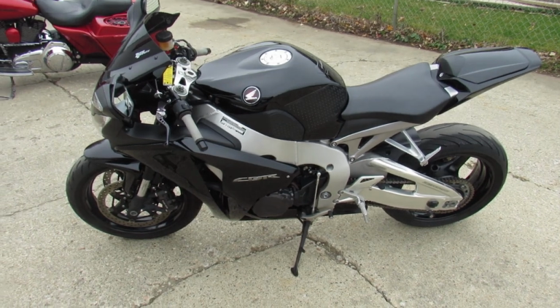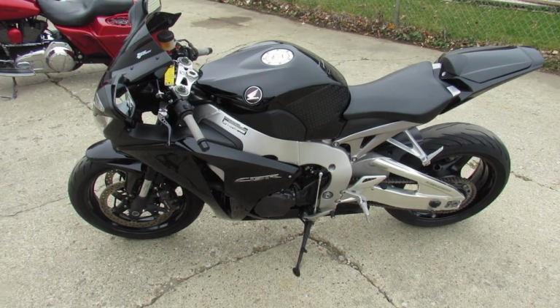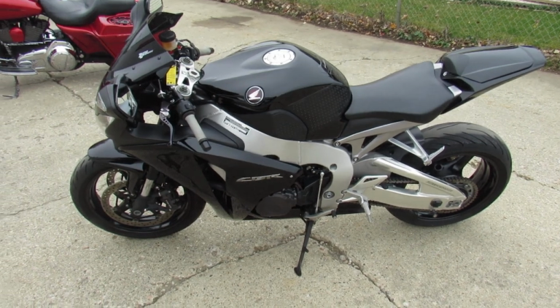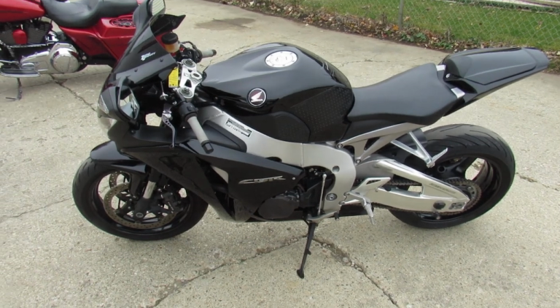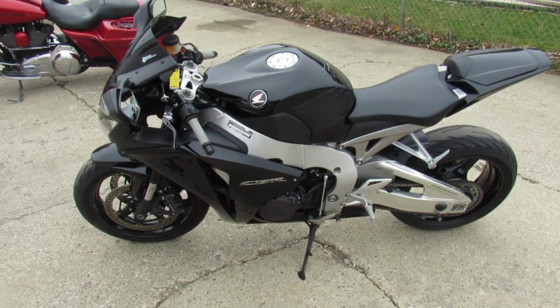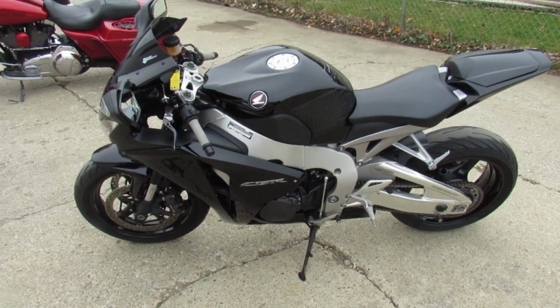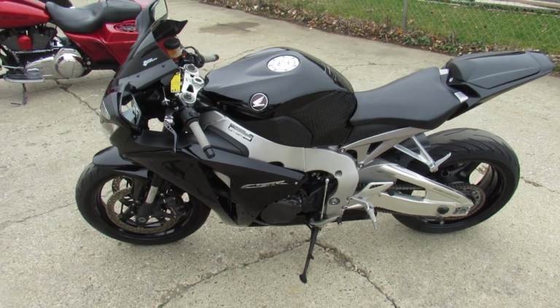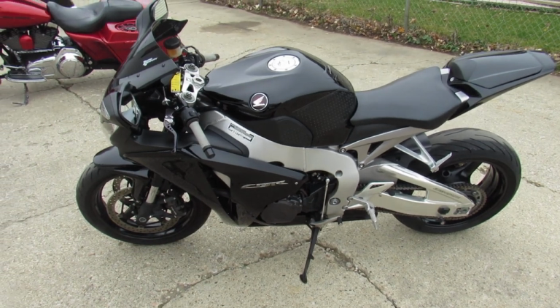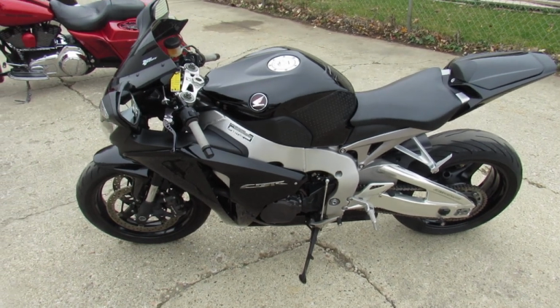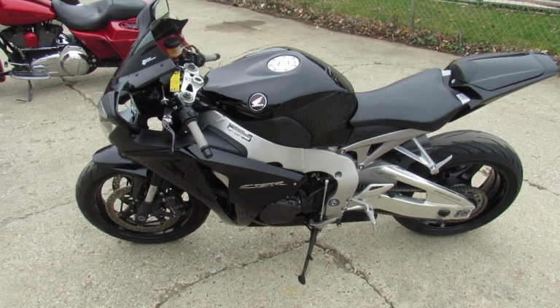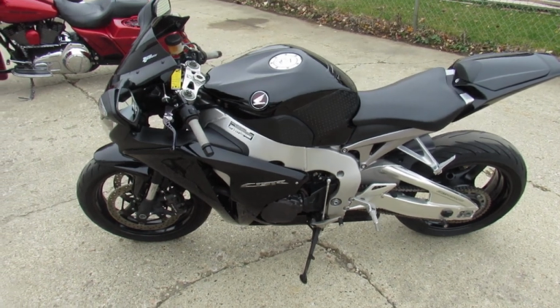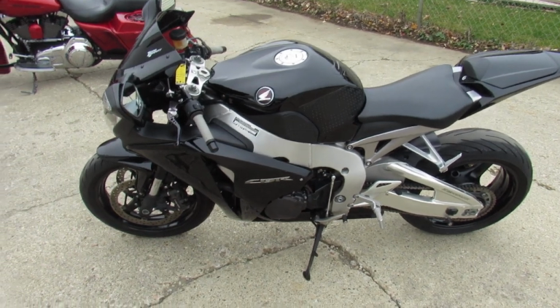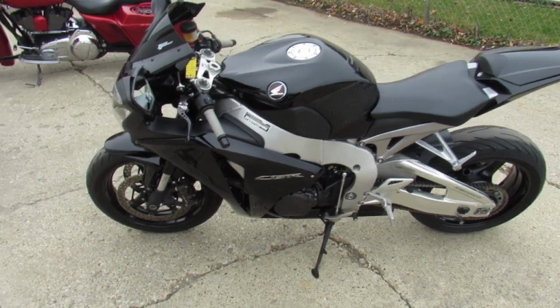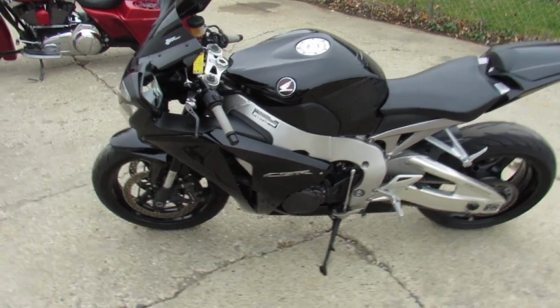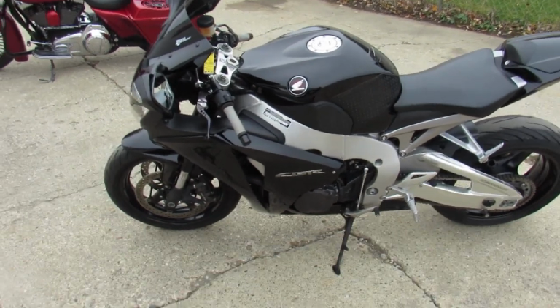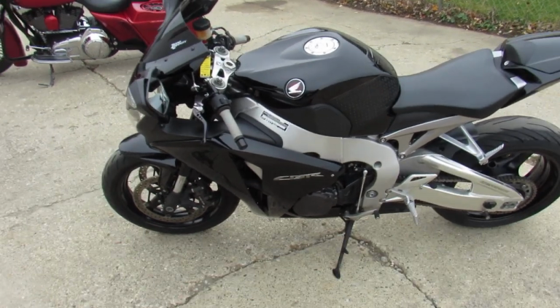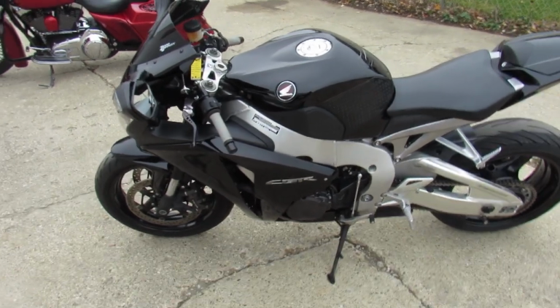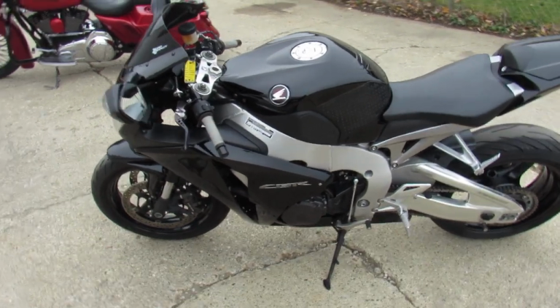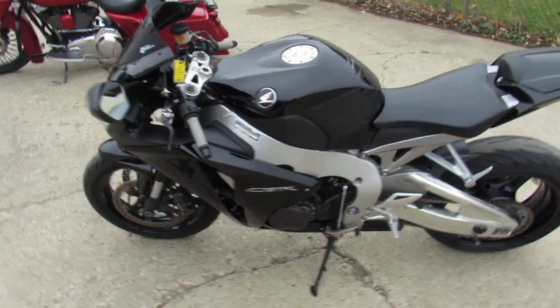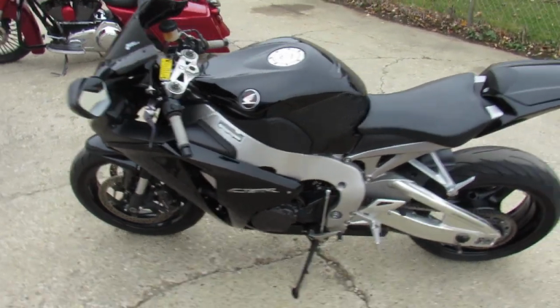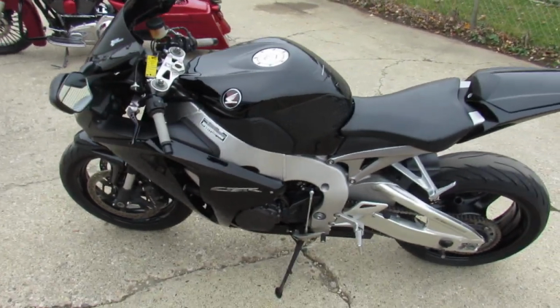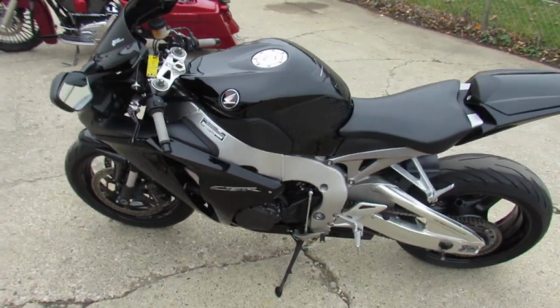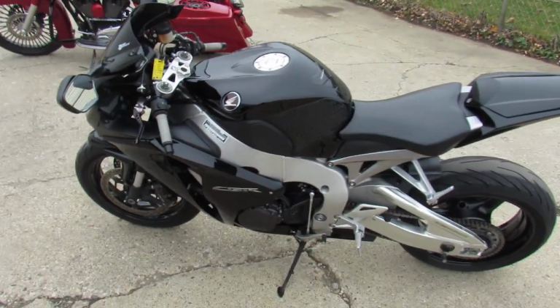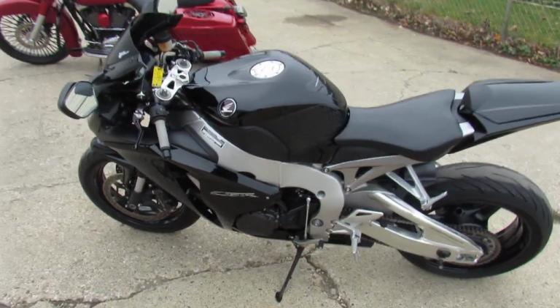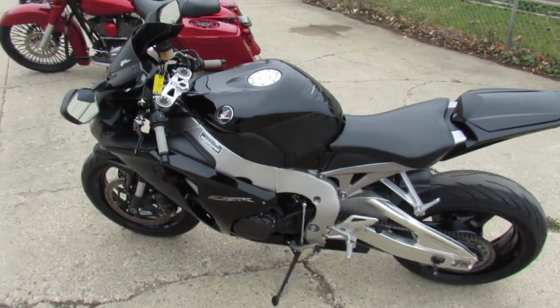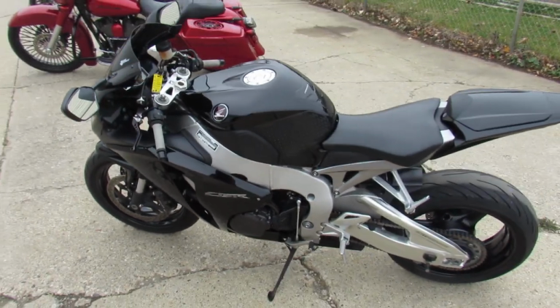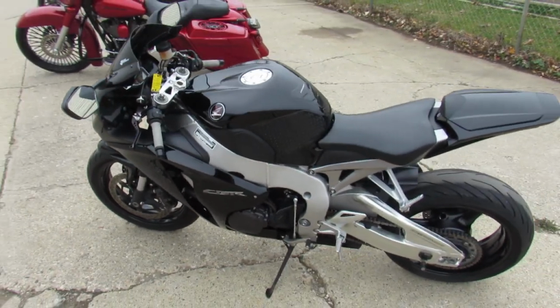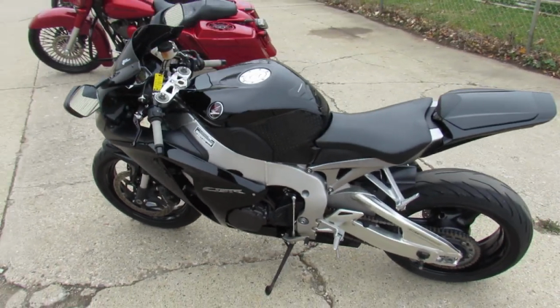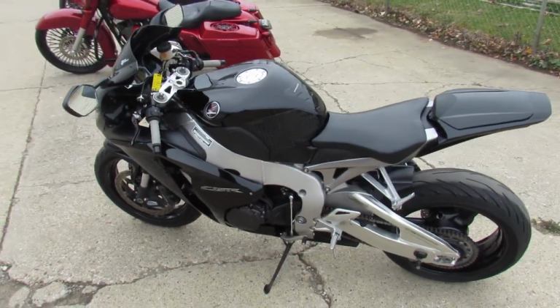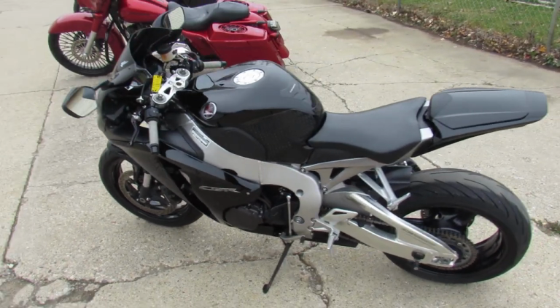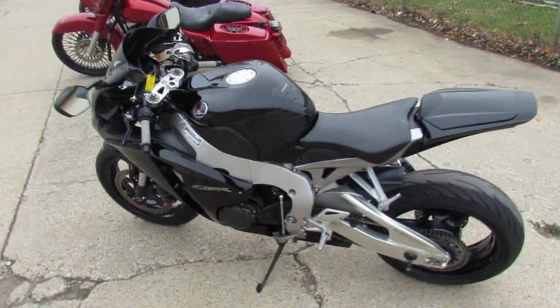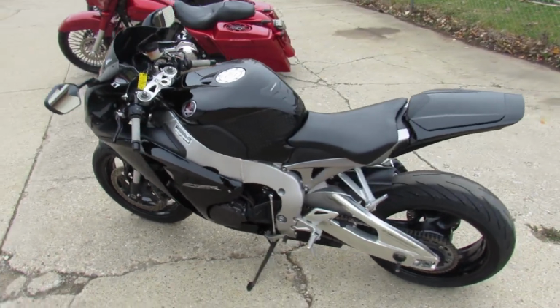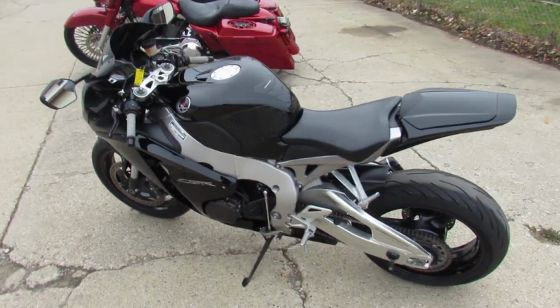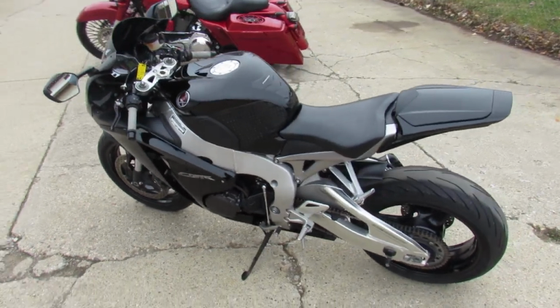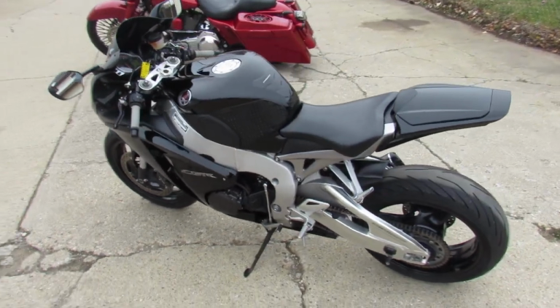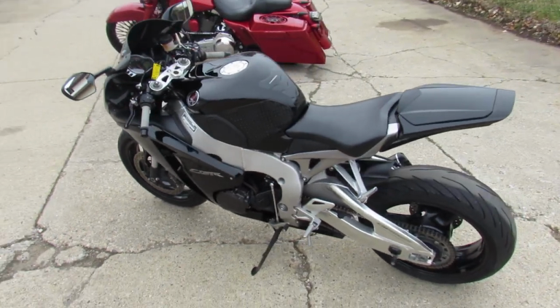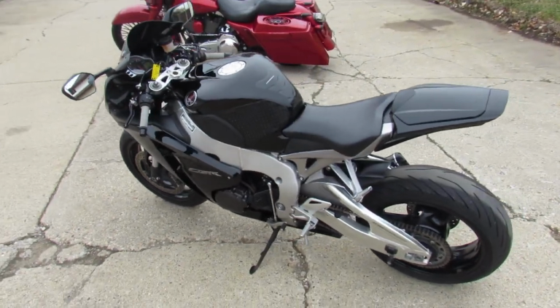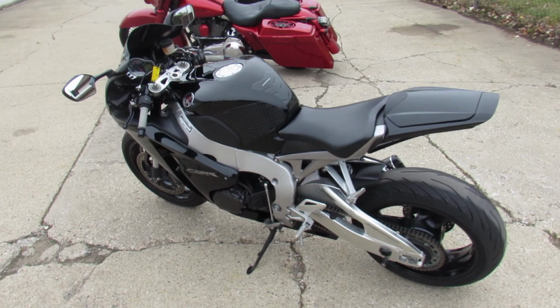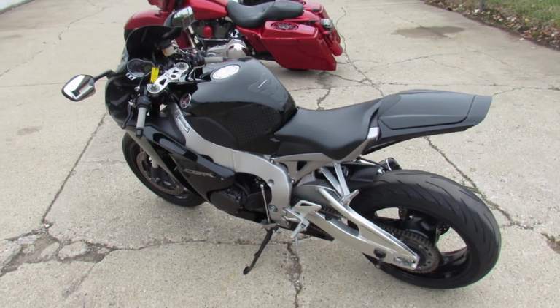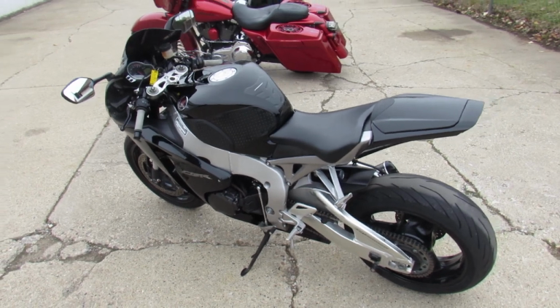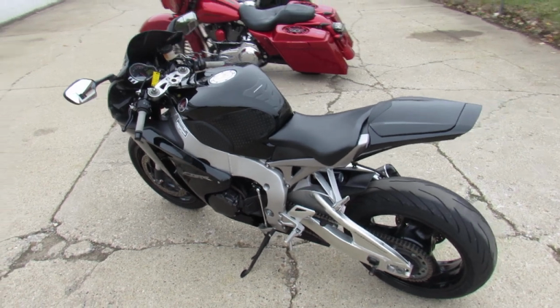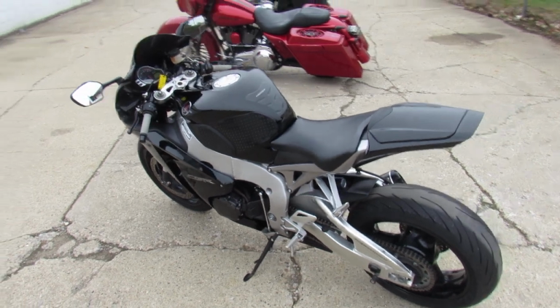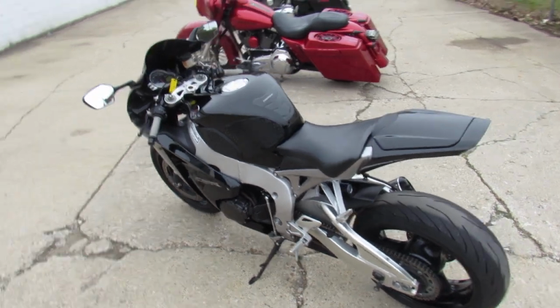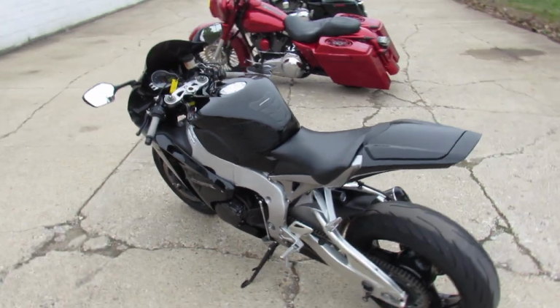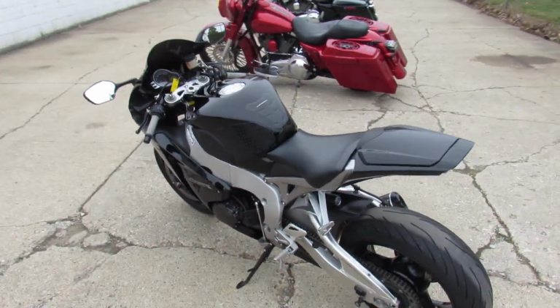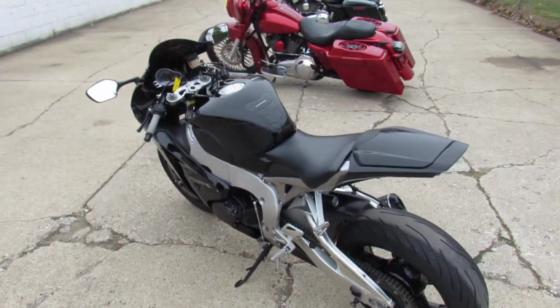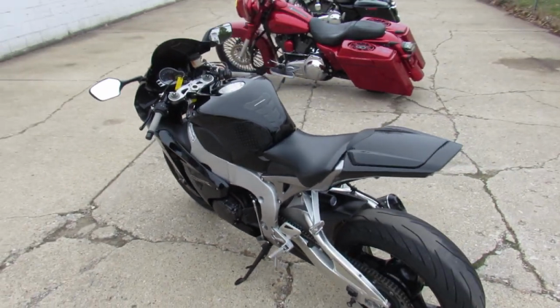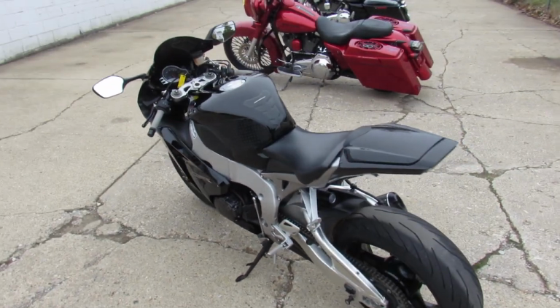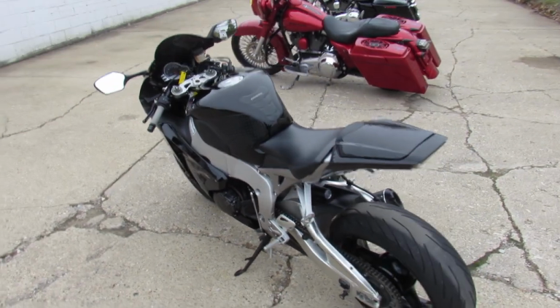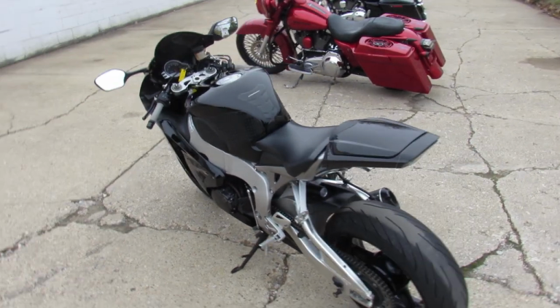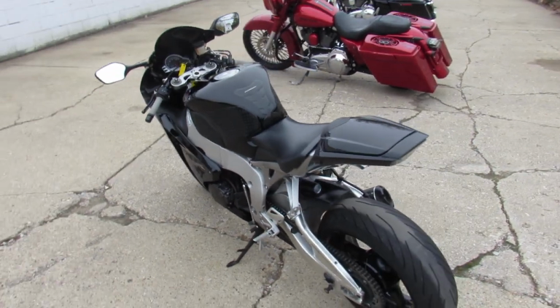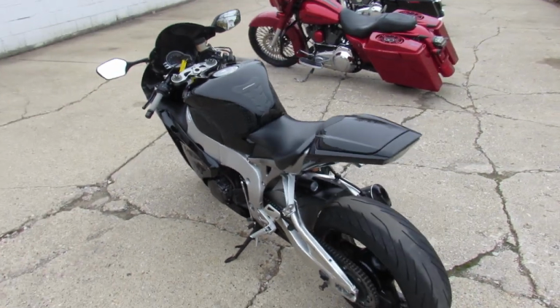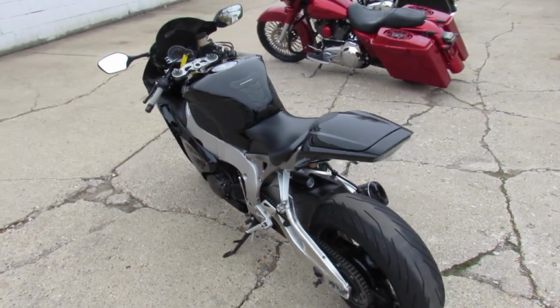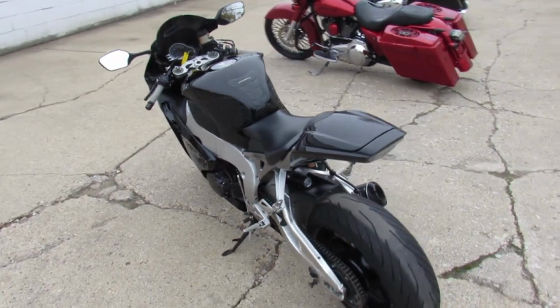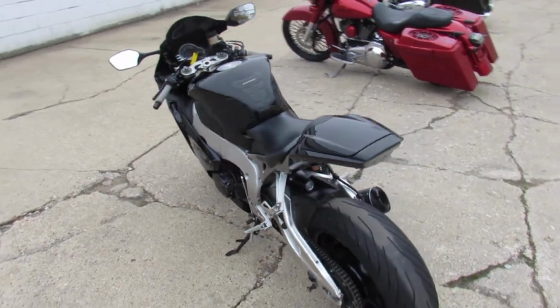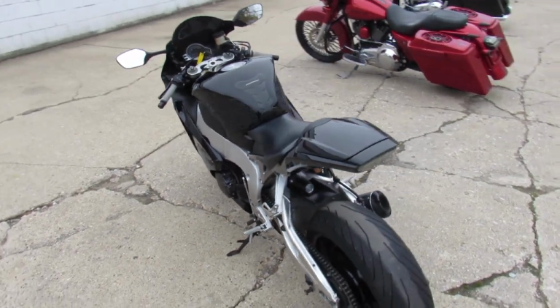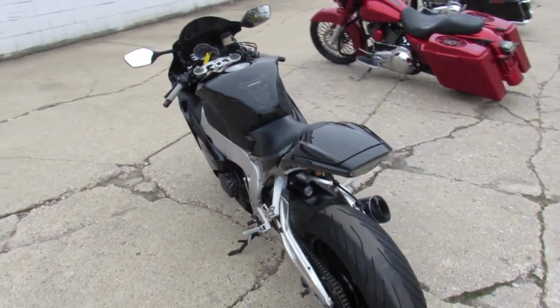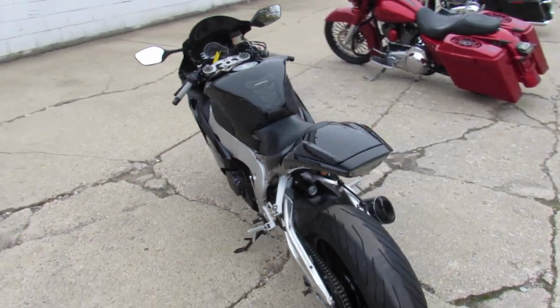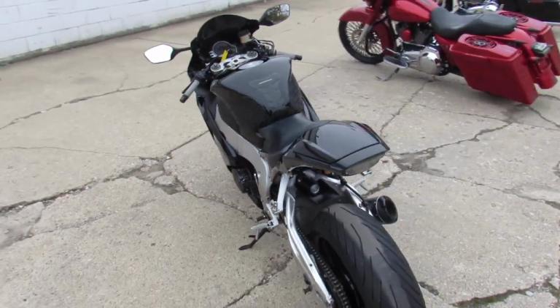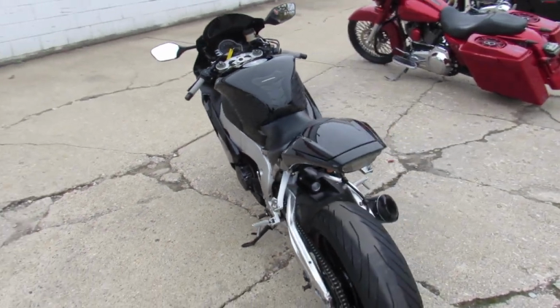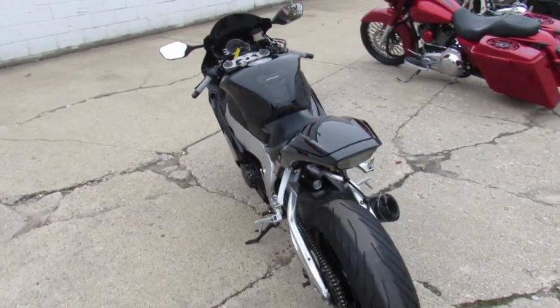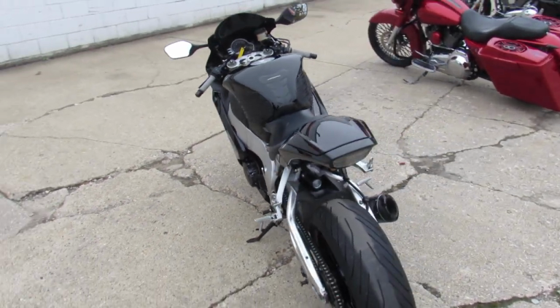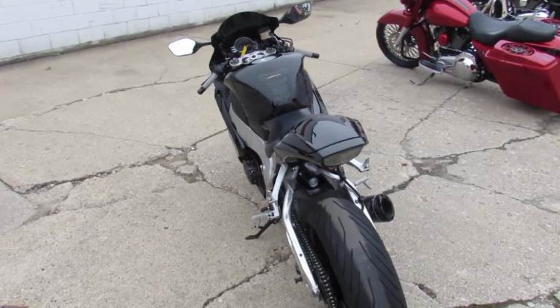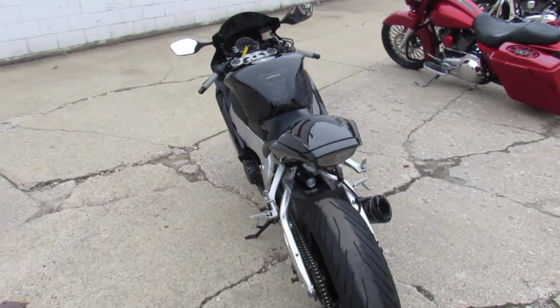Hey guys, it's Approval Powersports here doing some videos on the used sport bikes — over 200 used sport bikes in the showroom for sale. This one here...